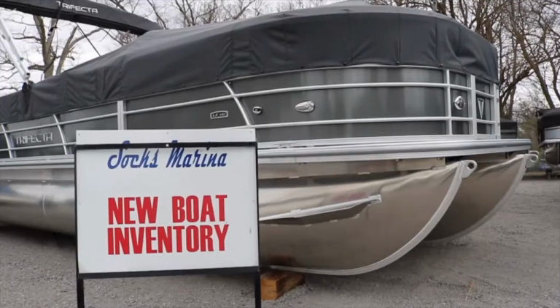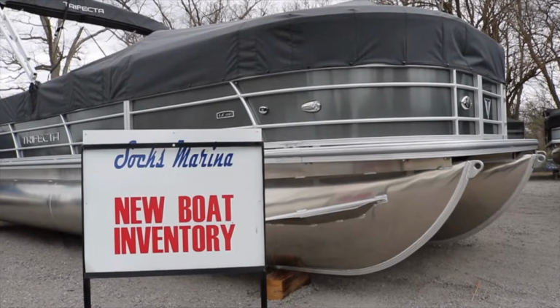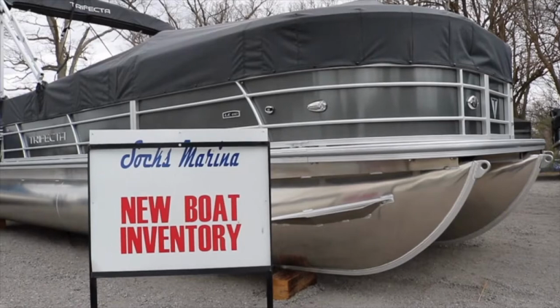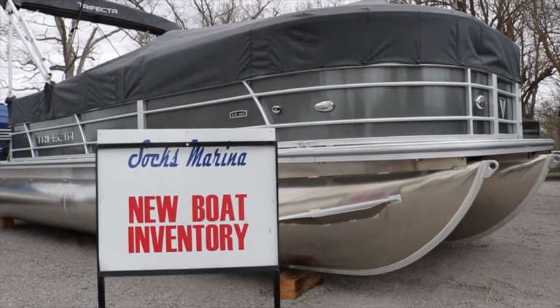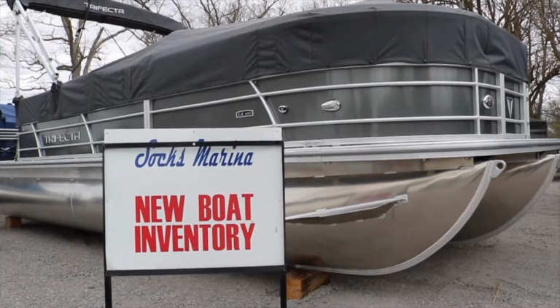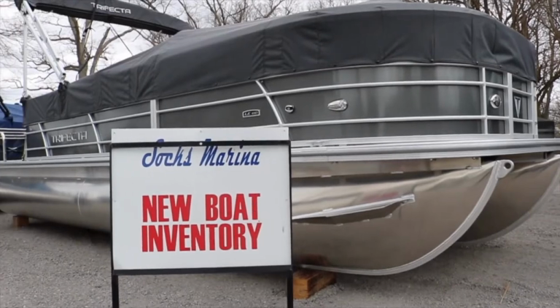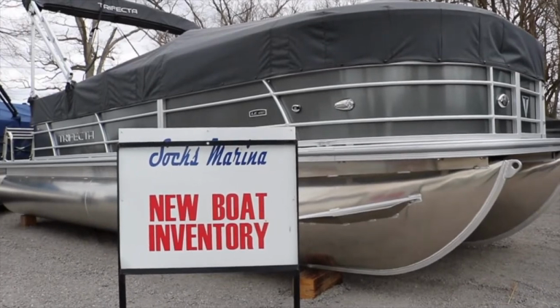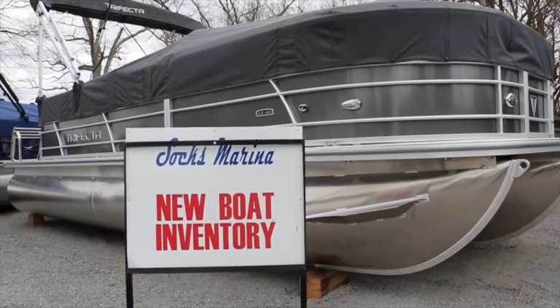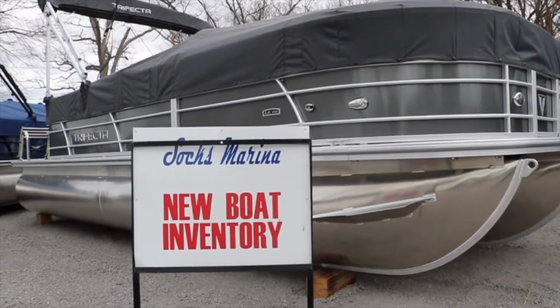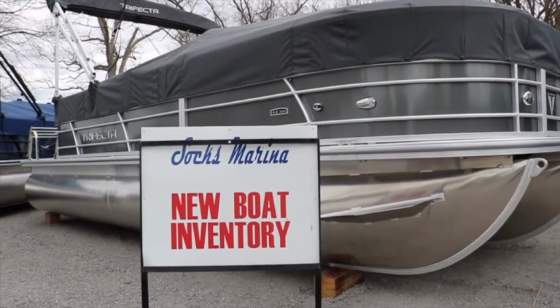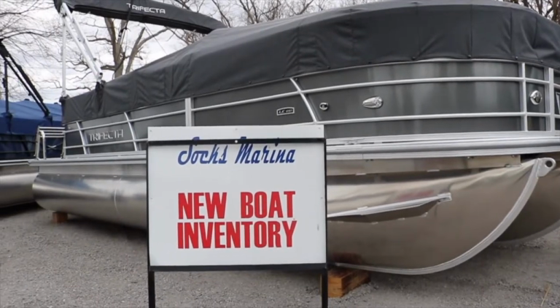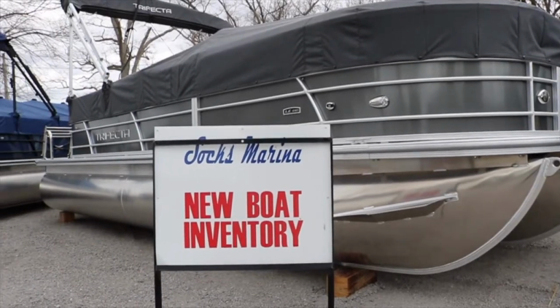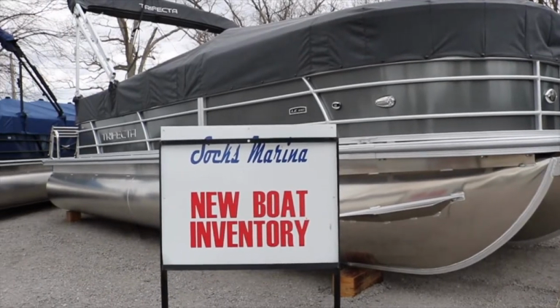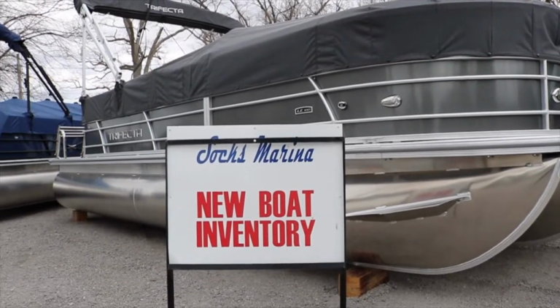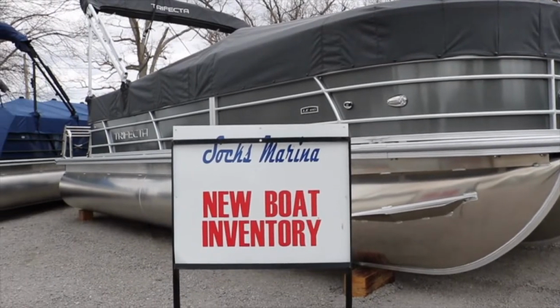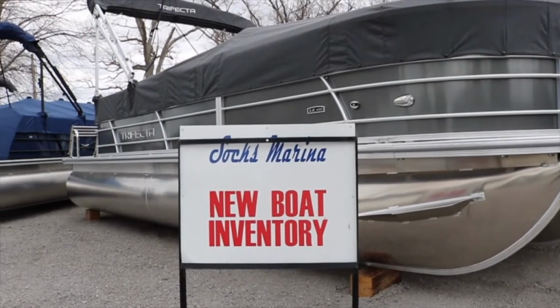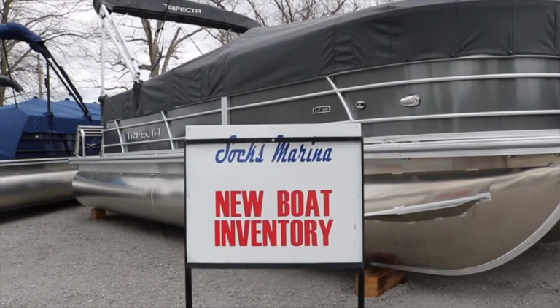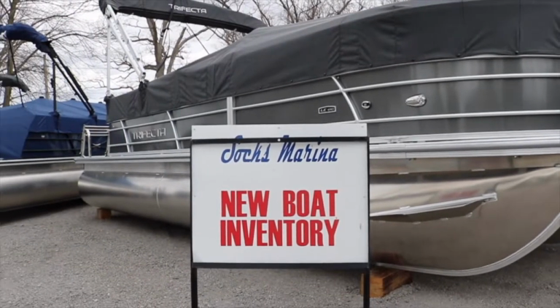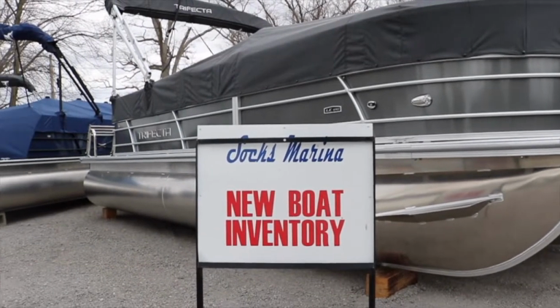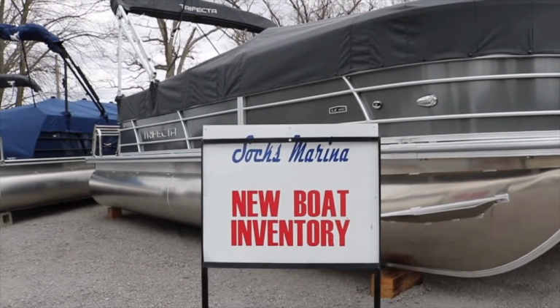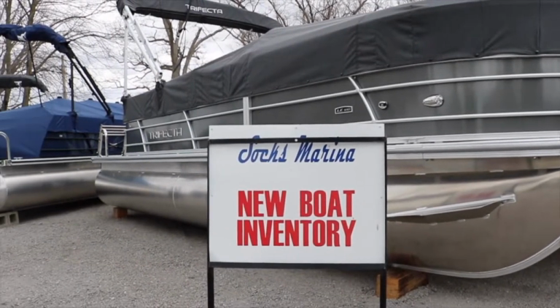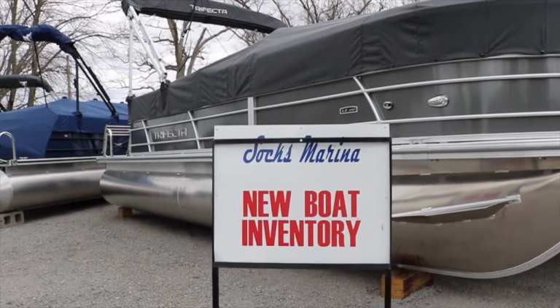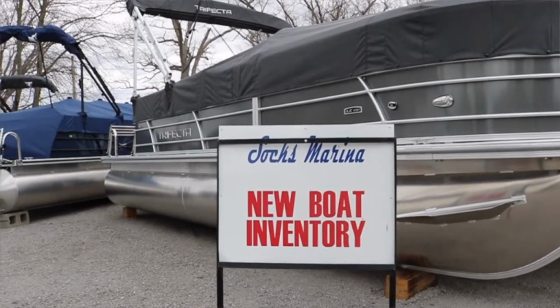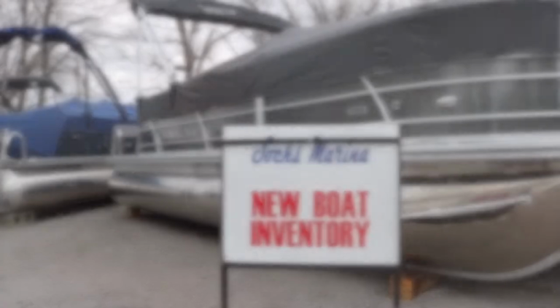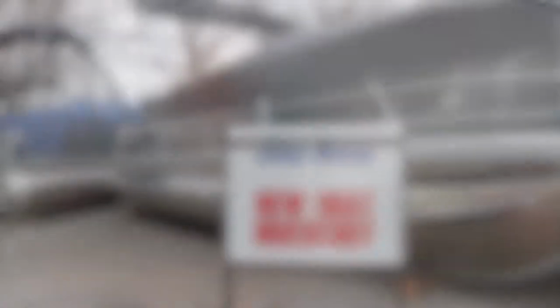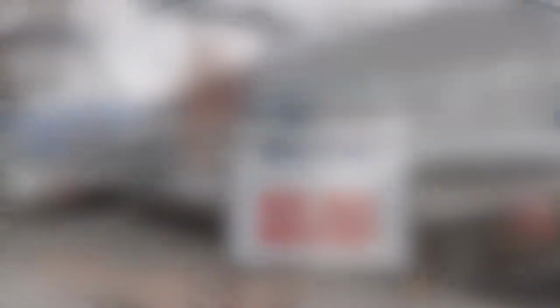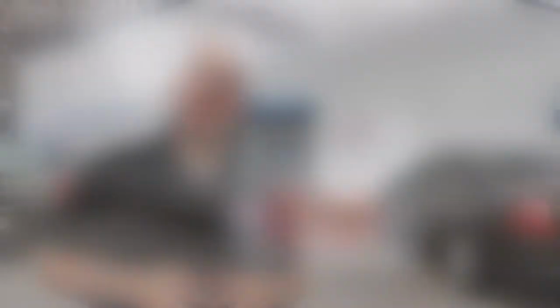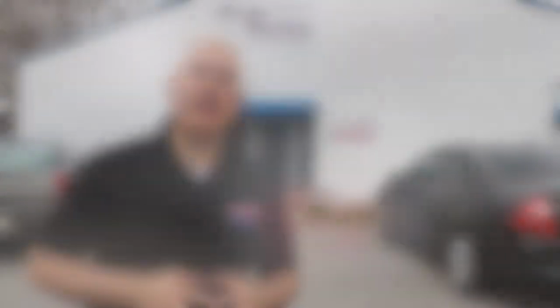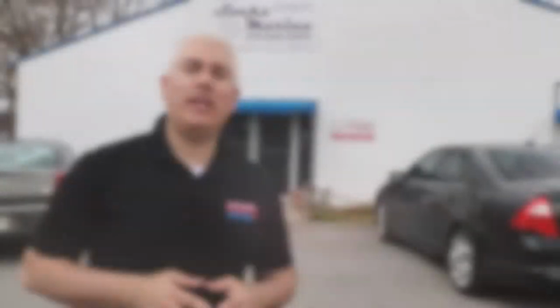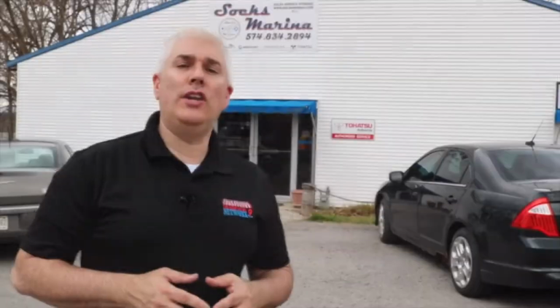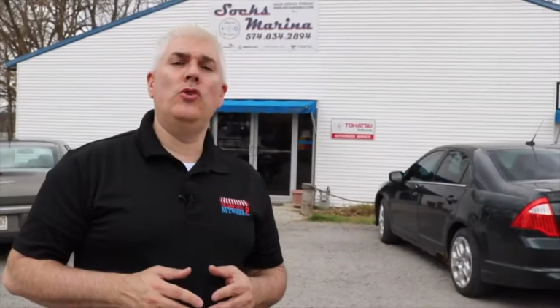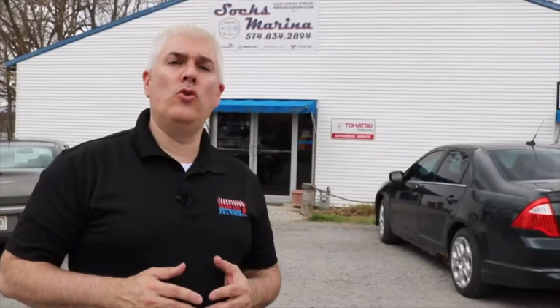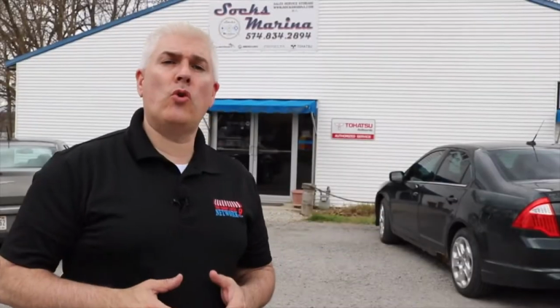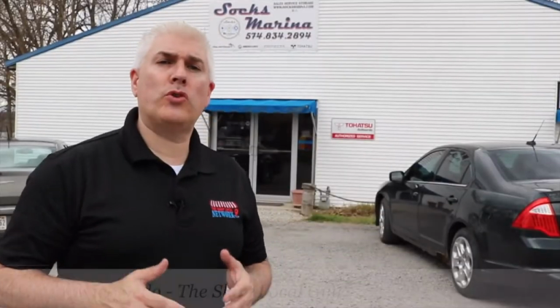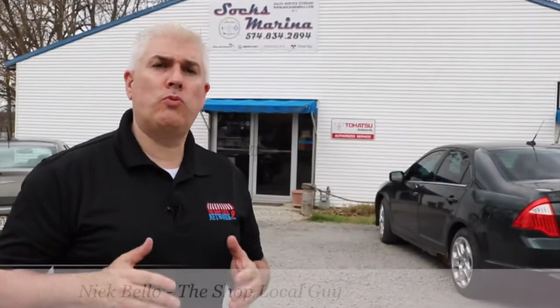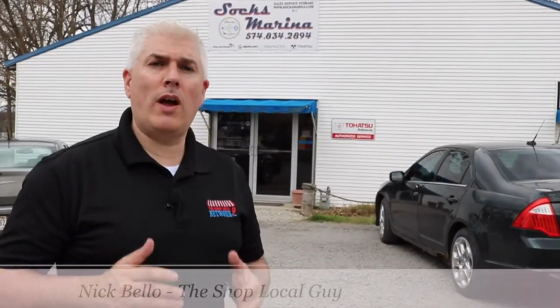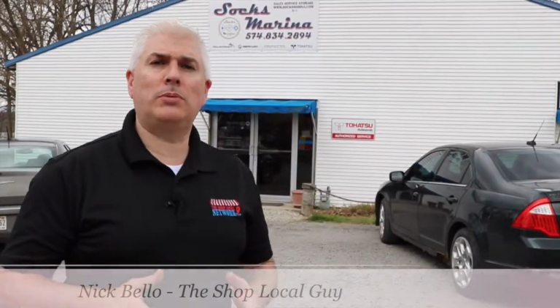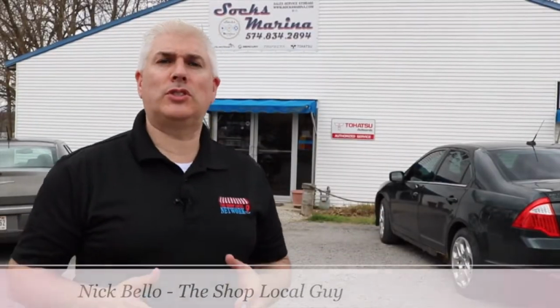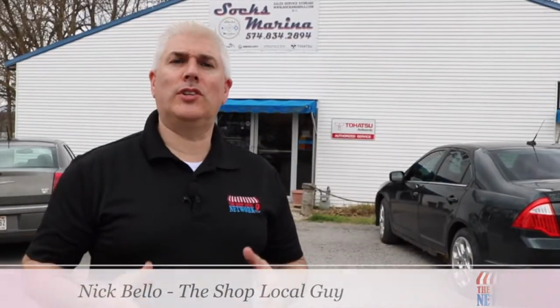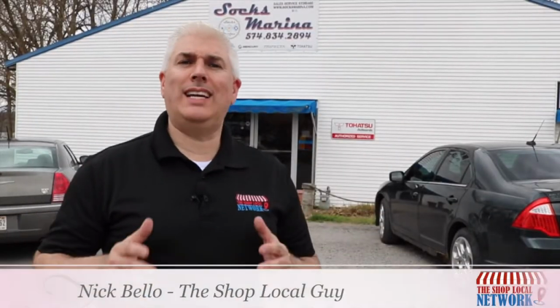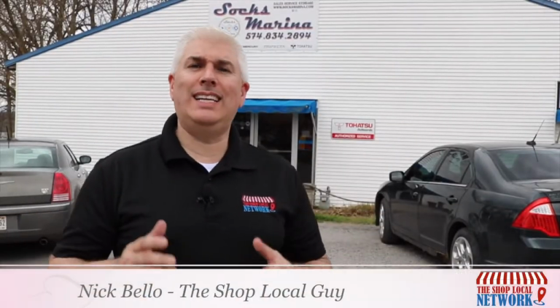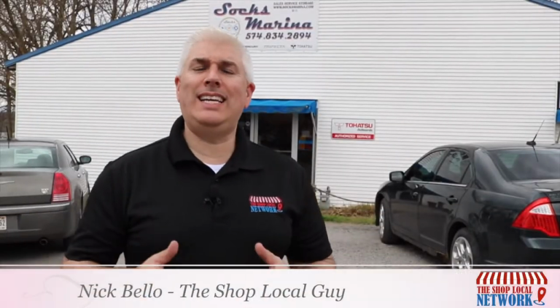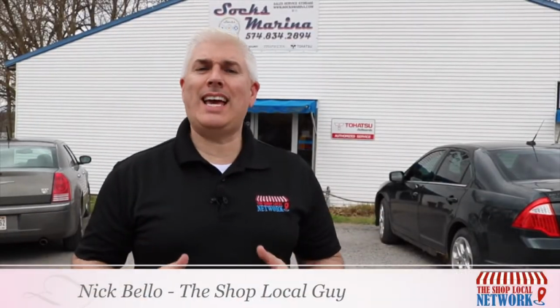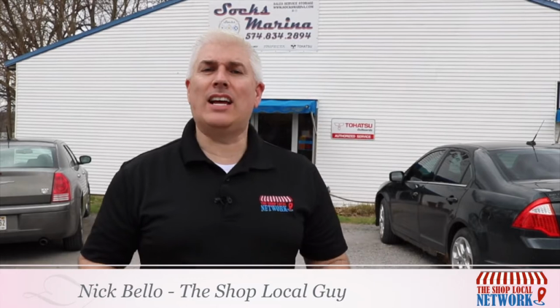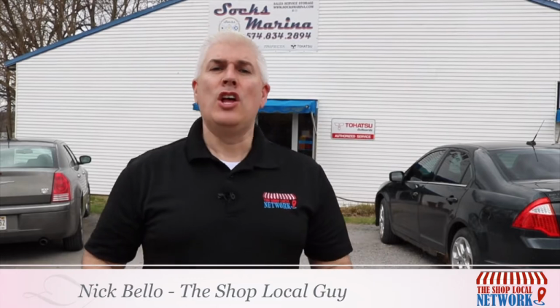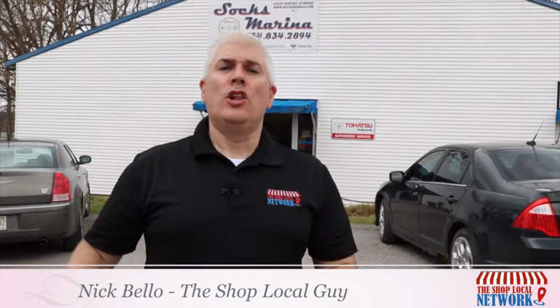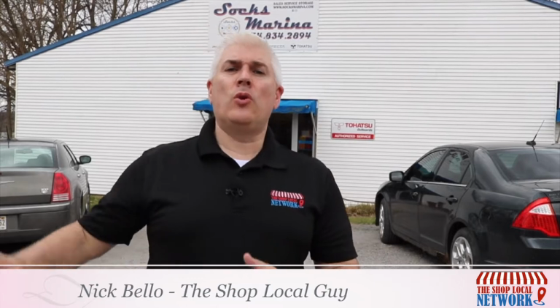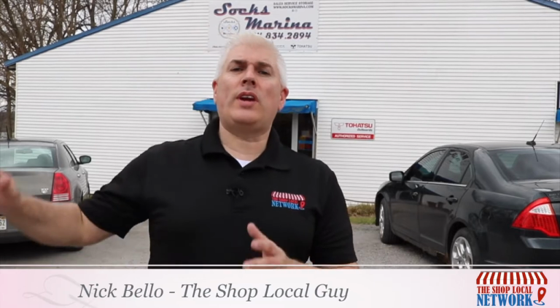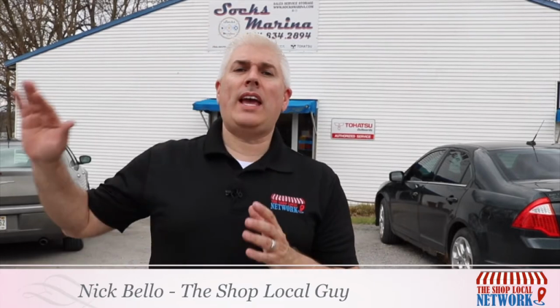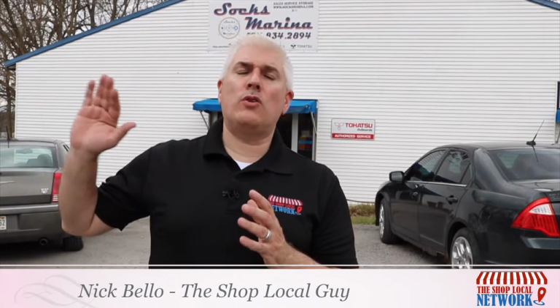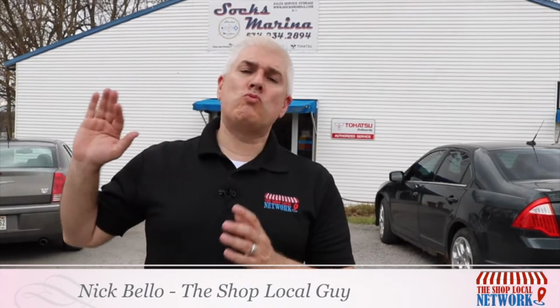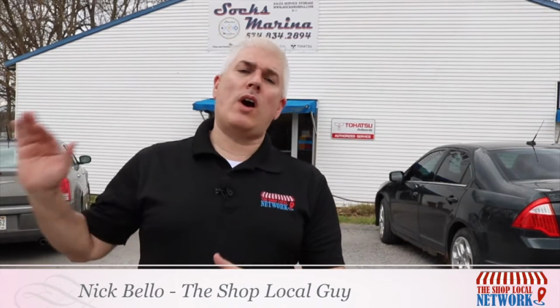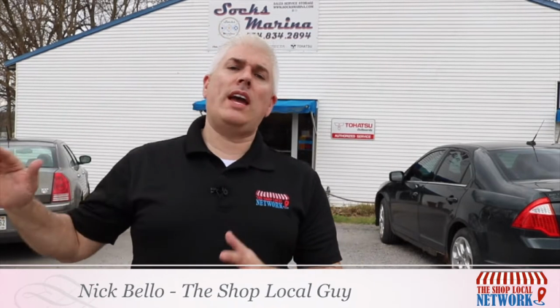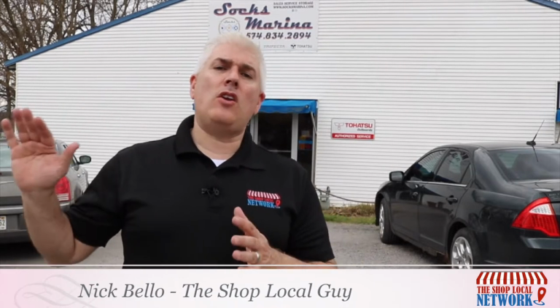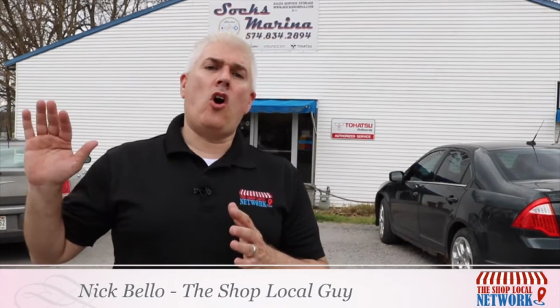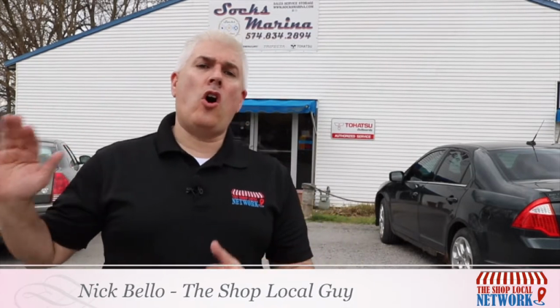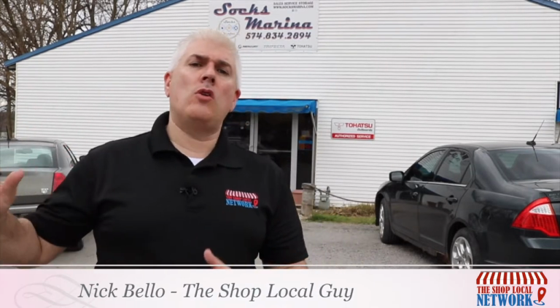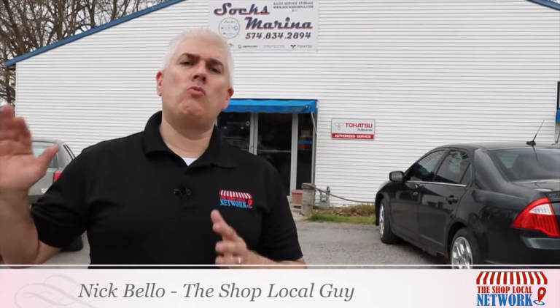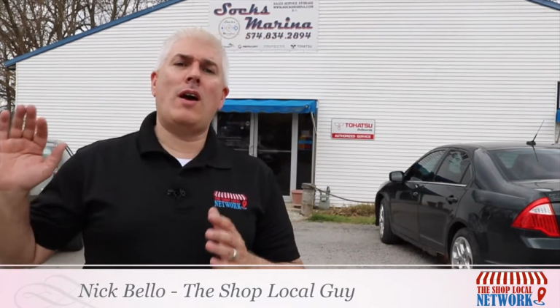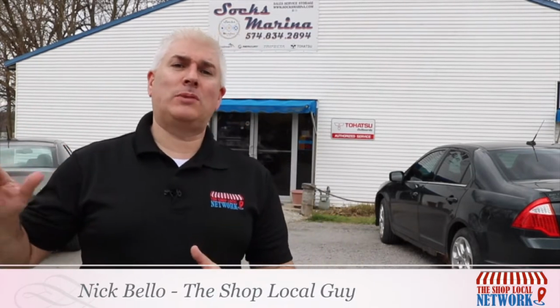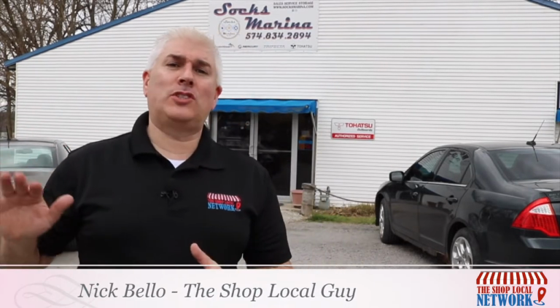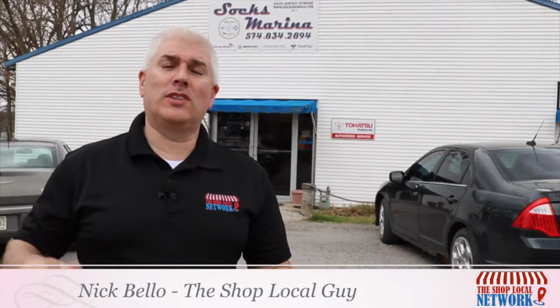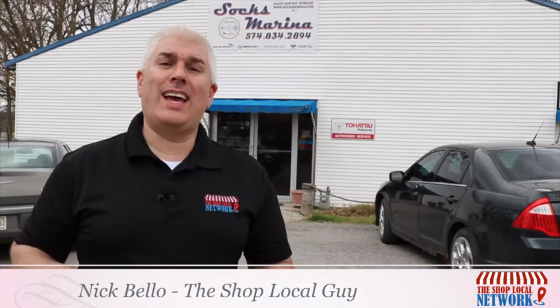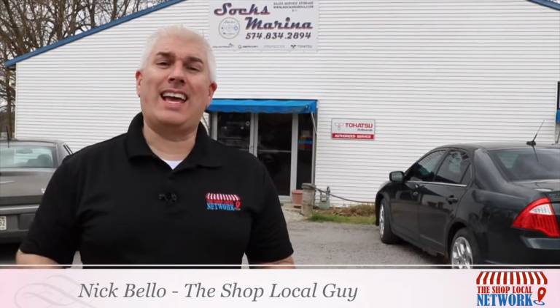Hey everybody, Nick Bell with the Shop Local Guy out here at Socks Marina in North Webster, Indiana, located right on Webster Lake.